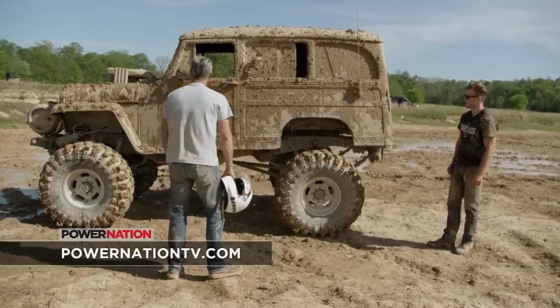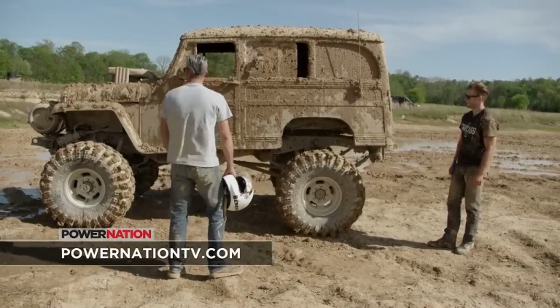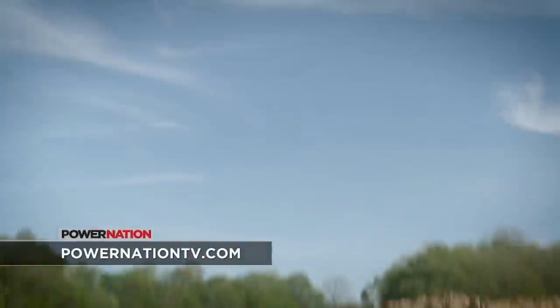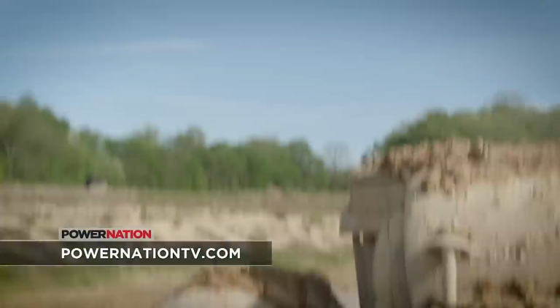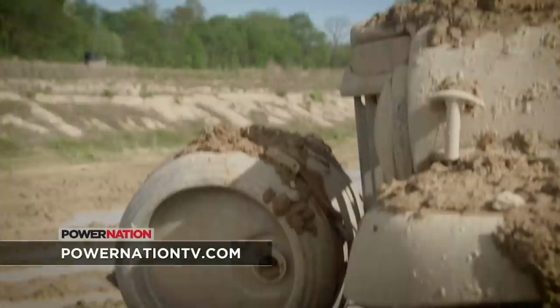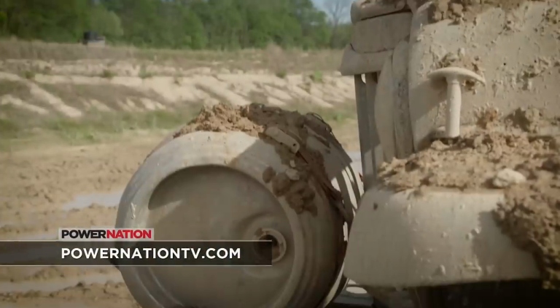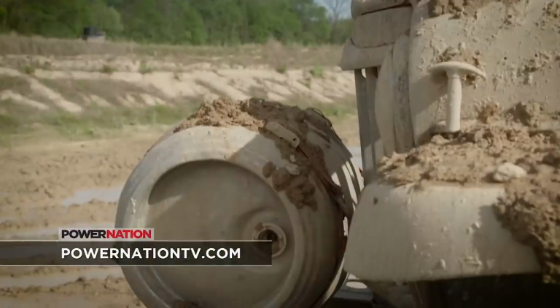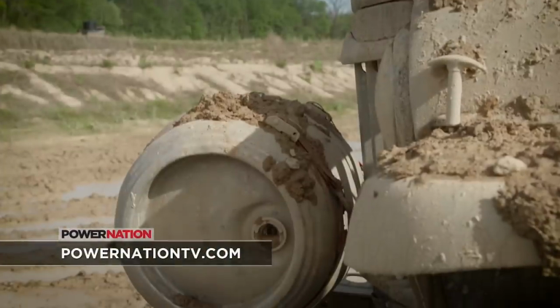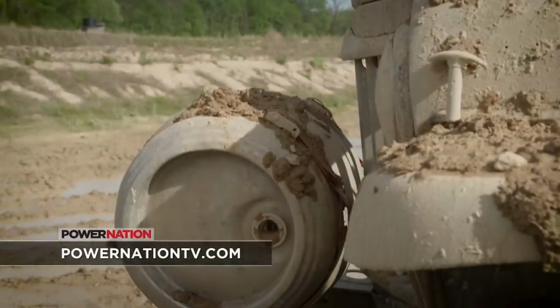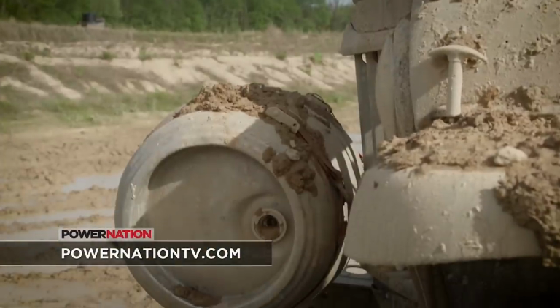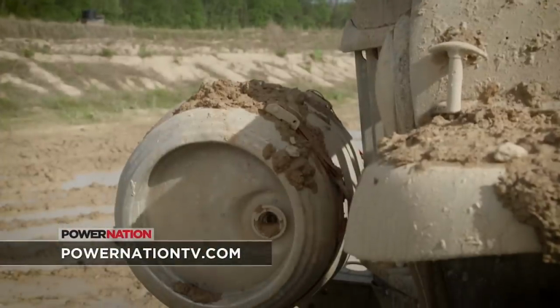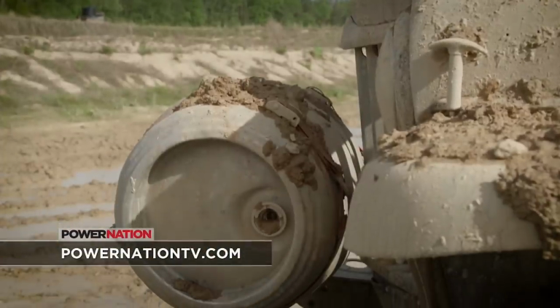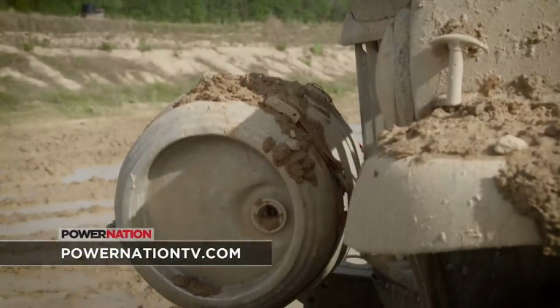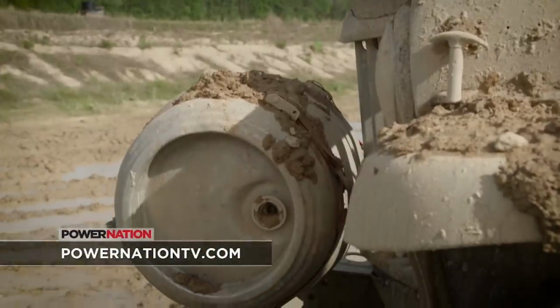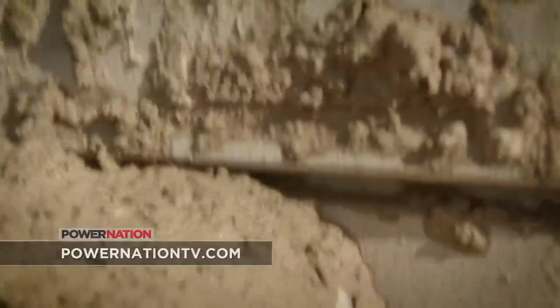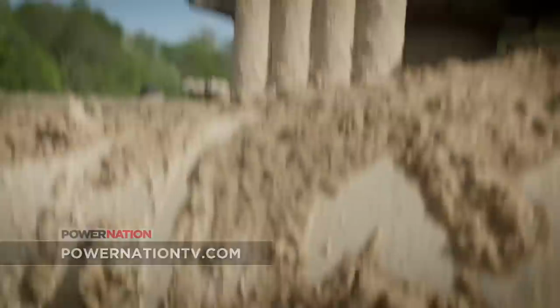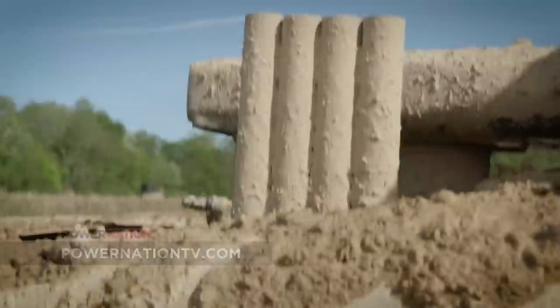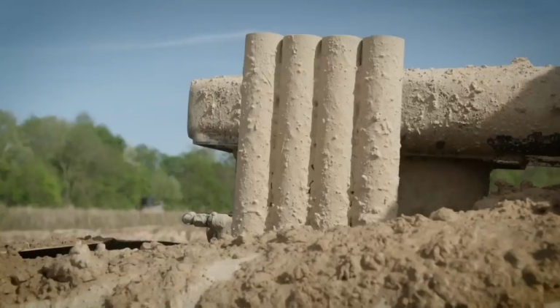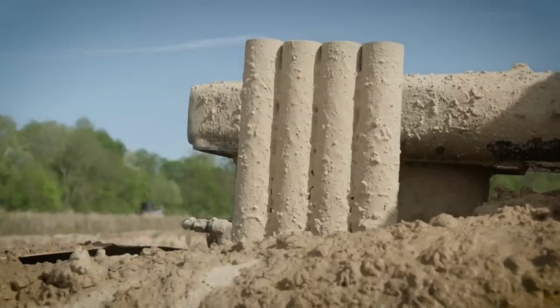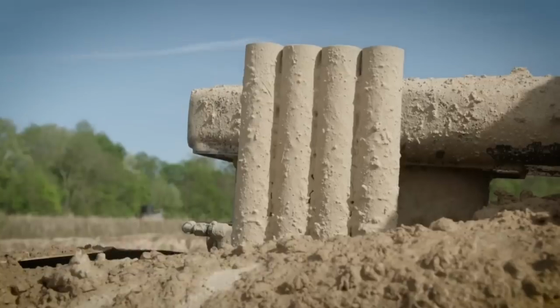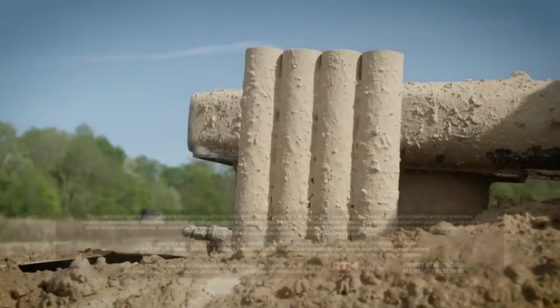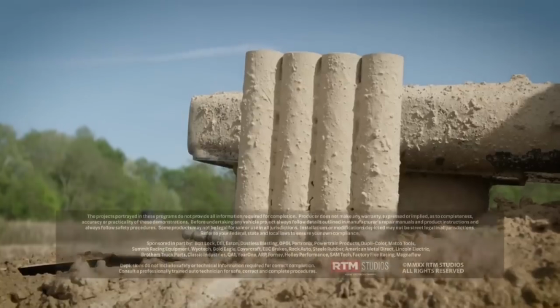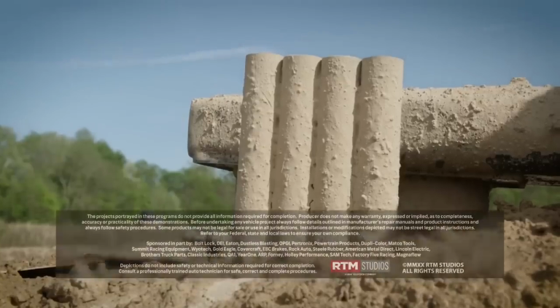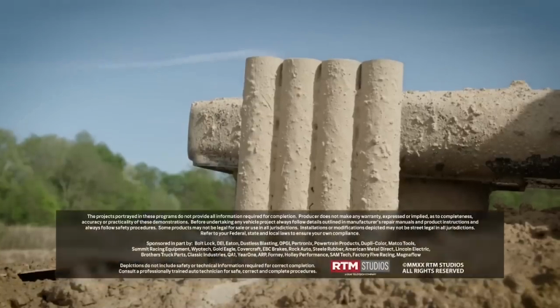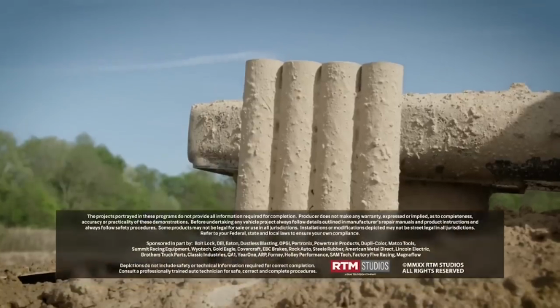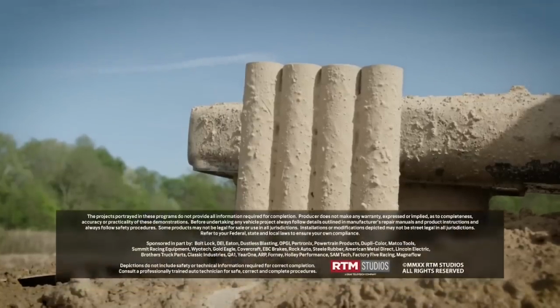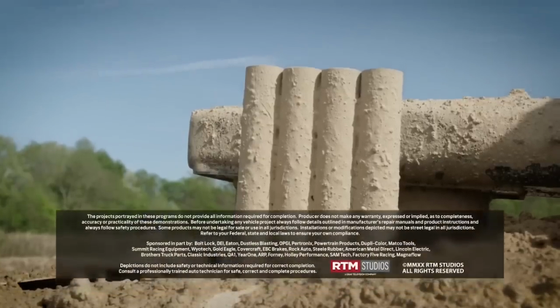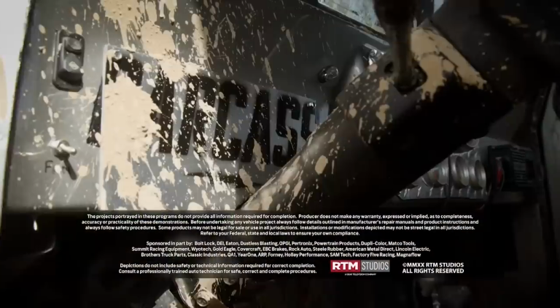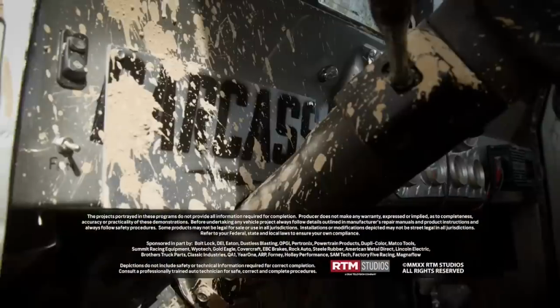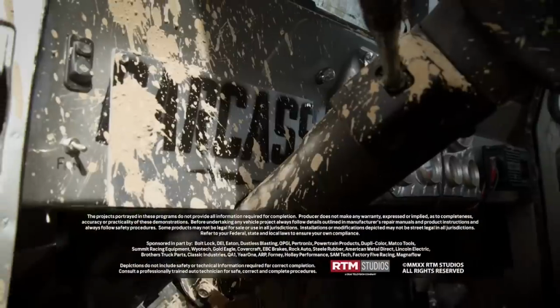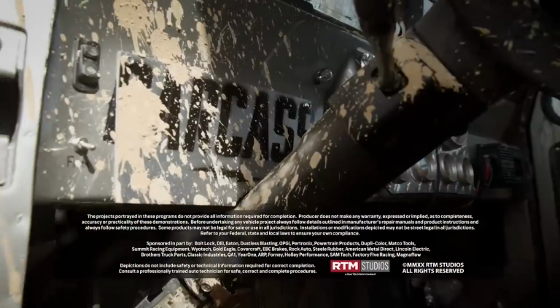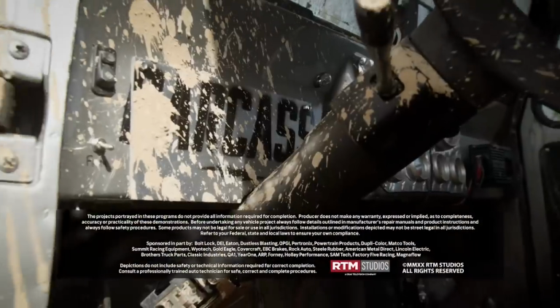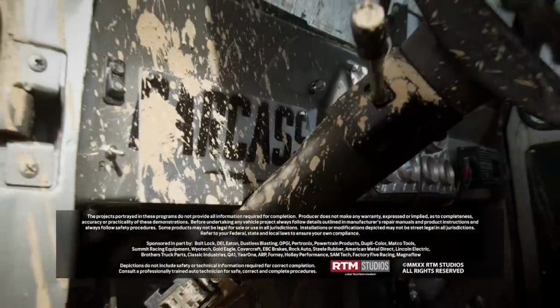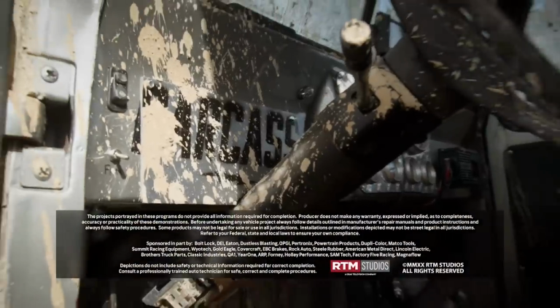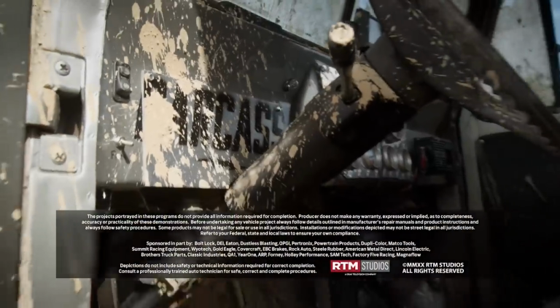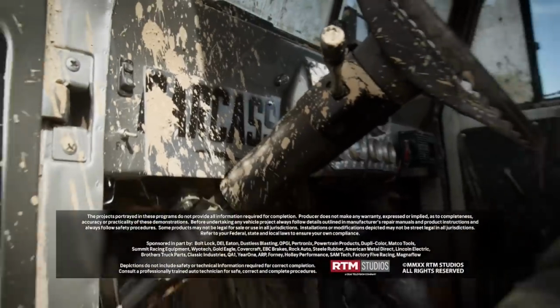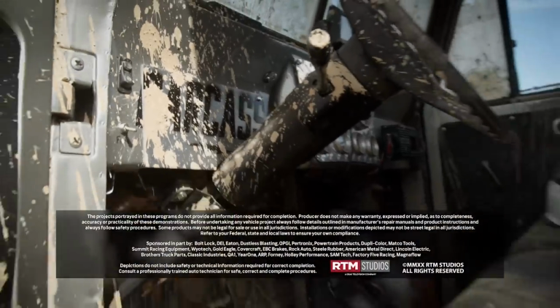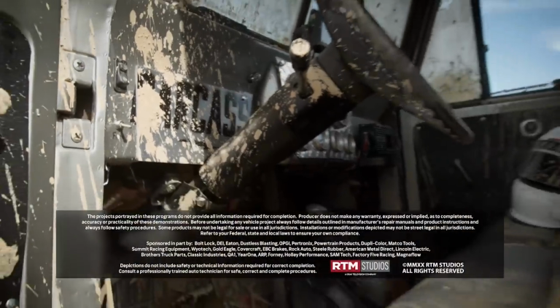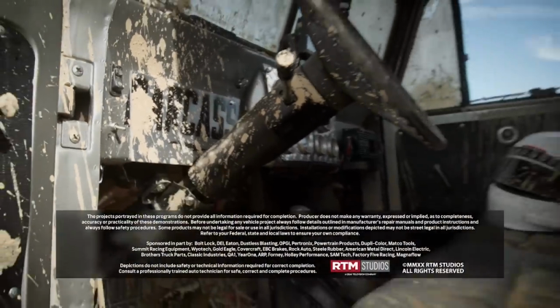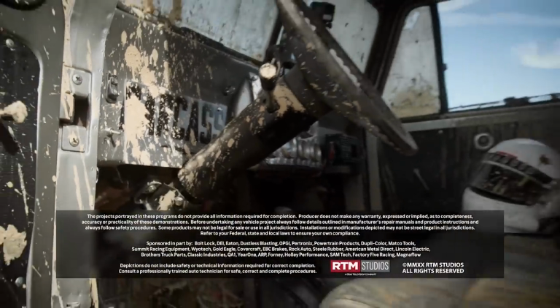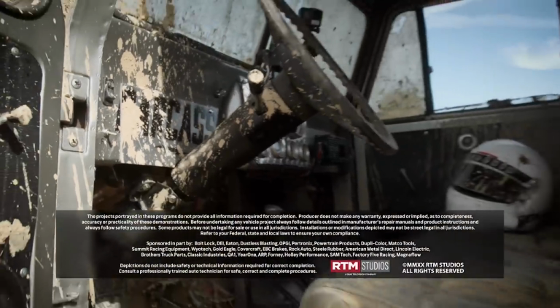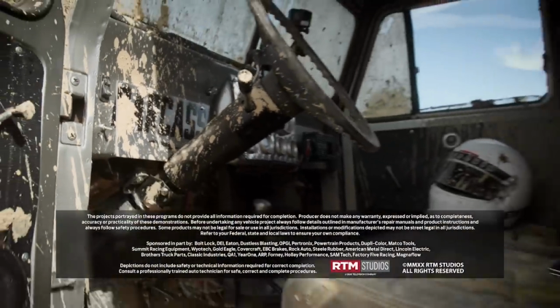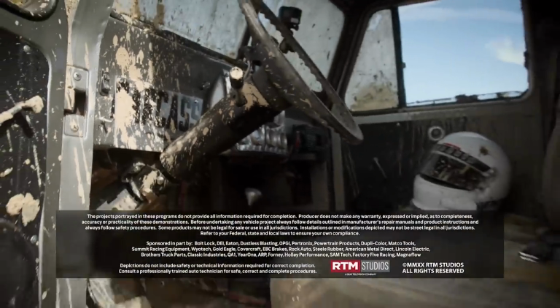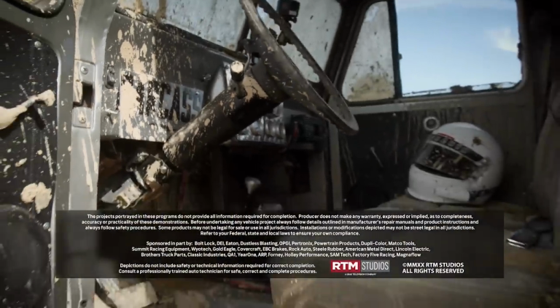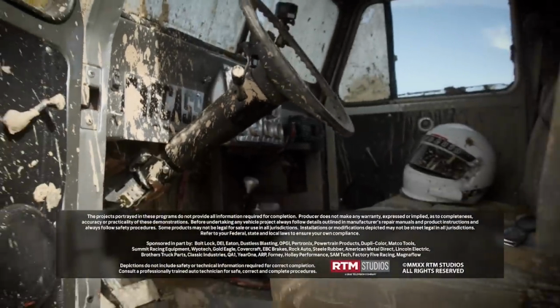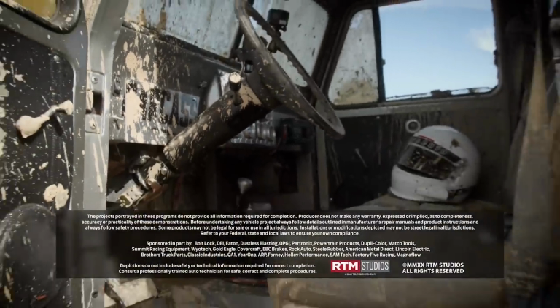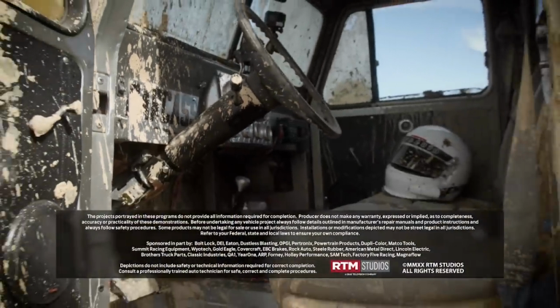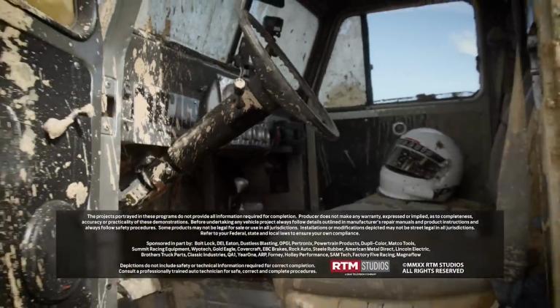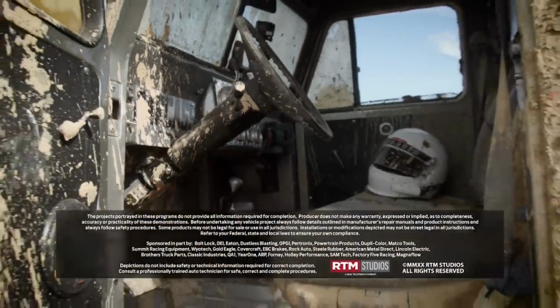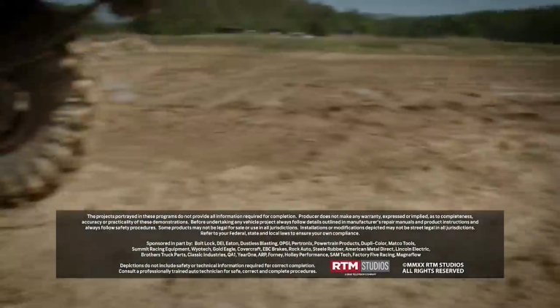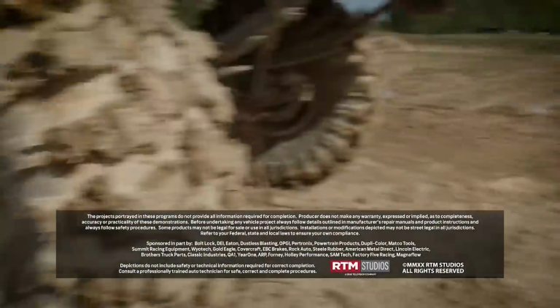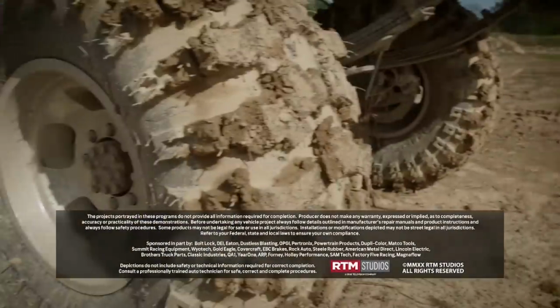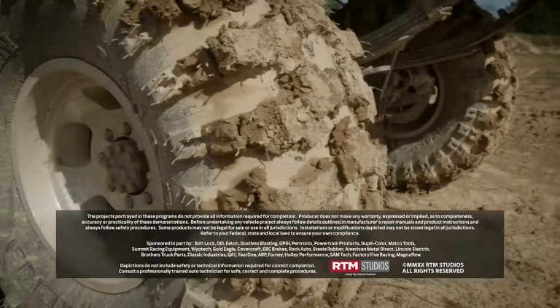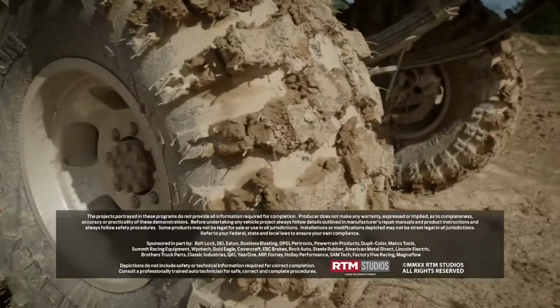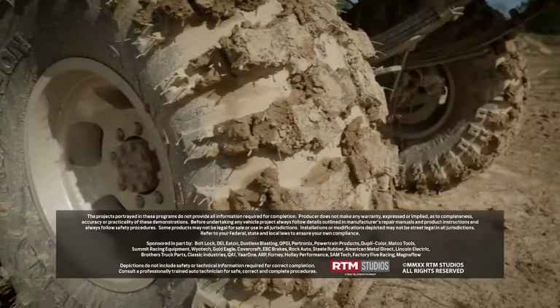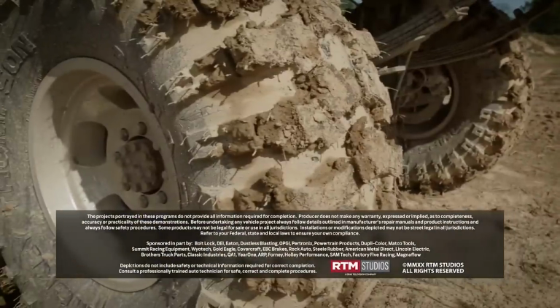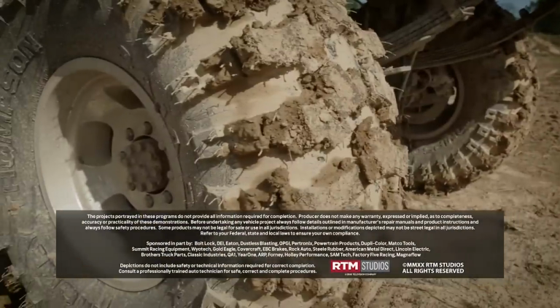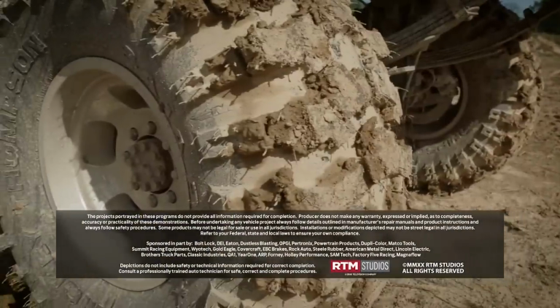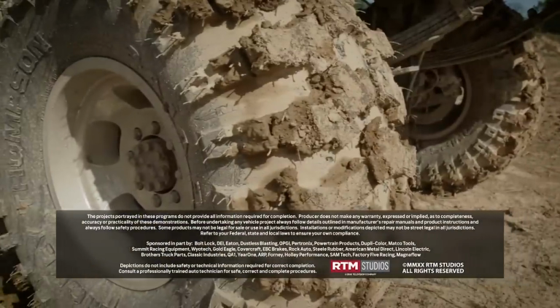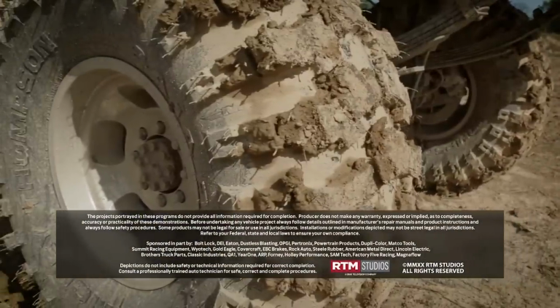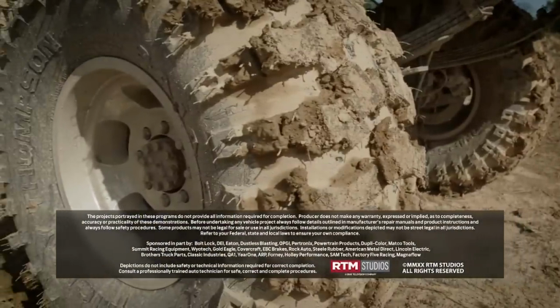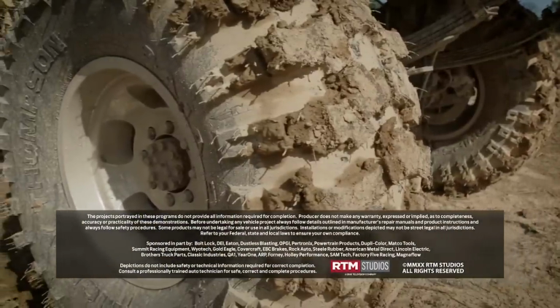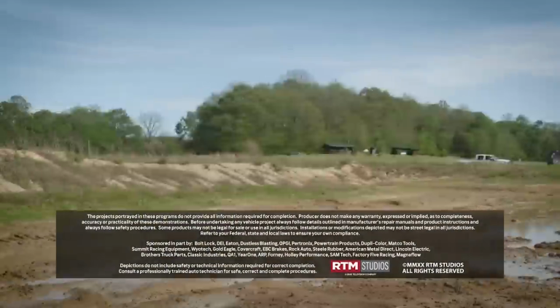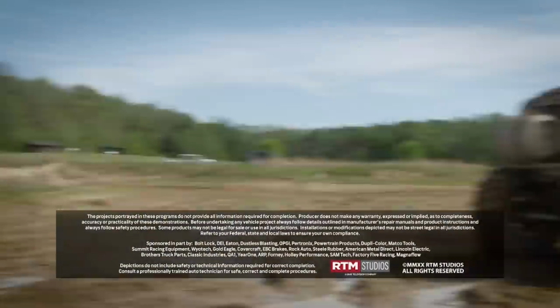For more information on anything you've seen today, check us out on PowerNationTV.com.